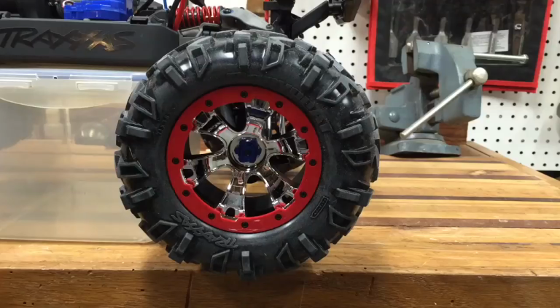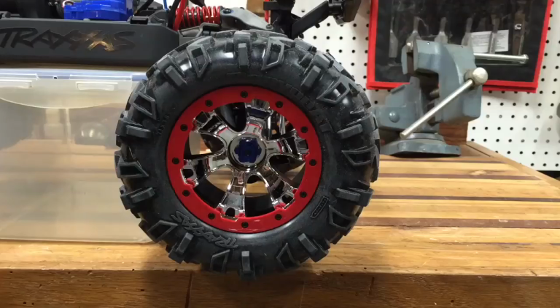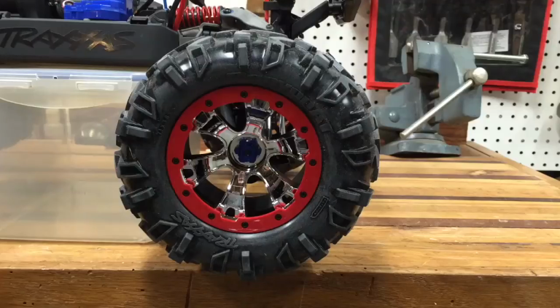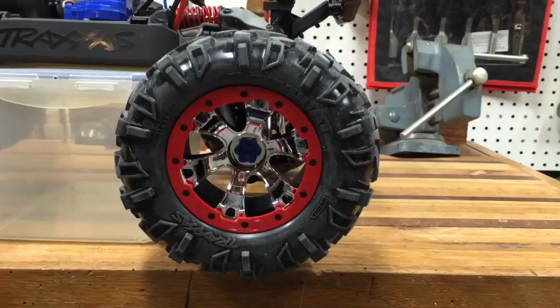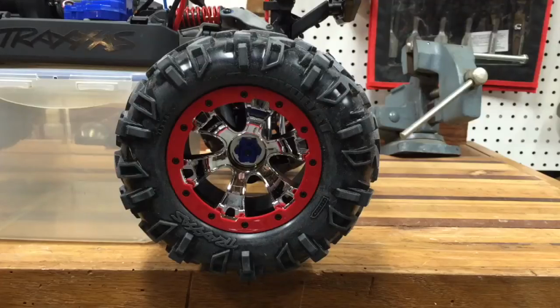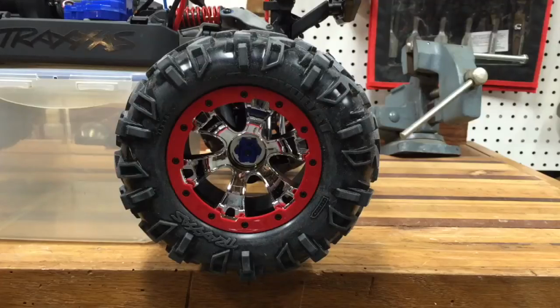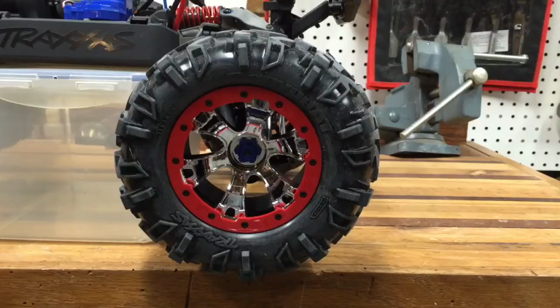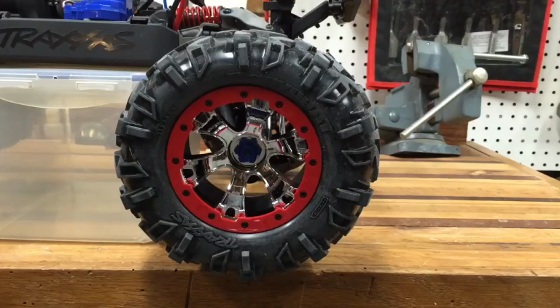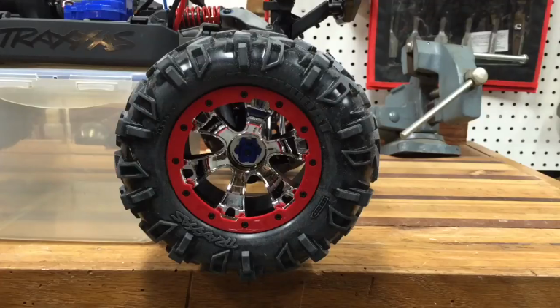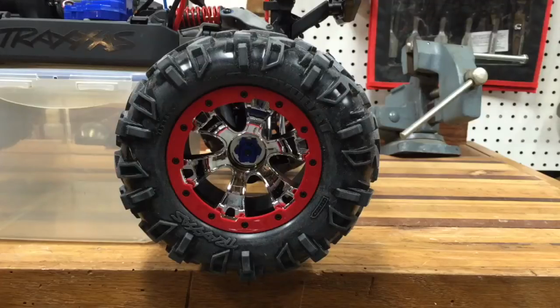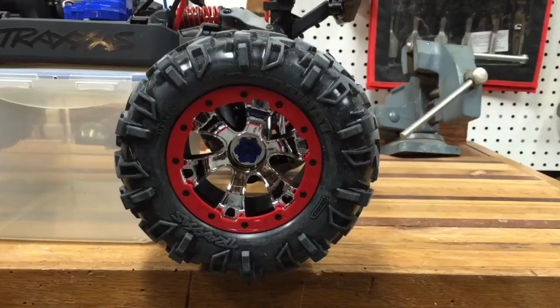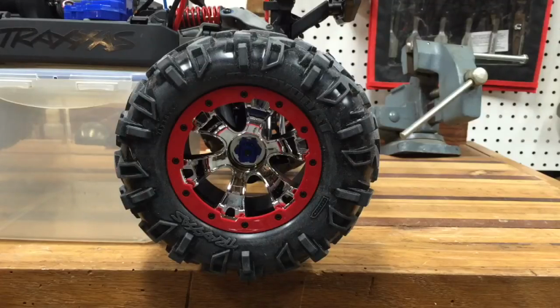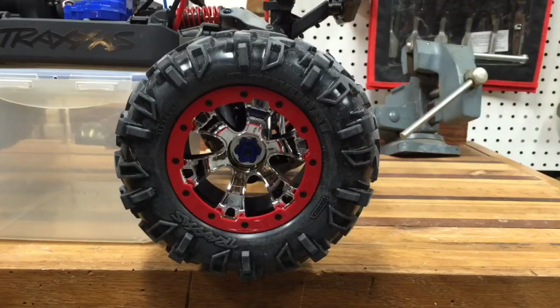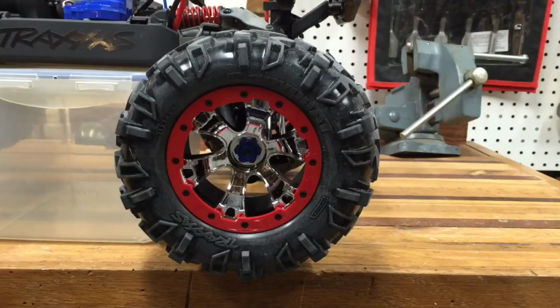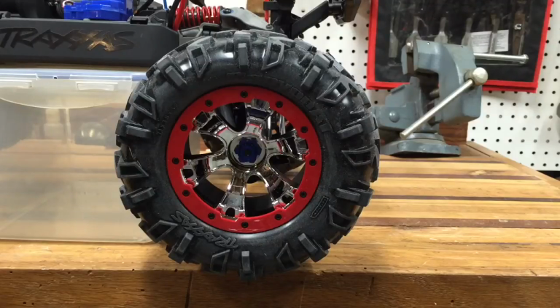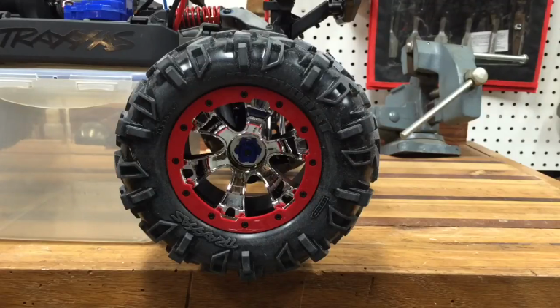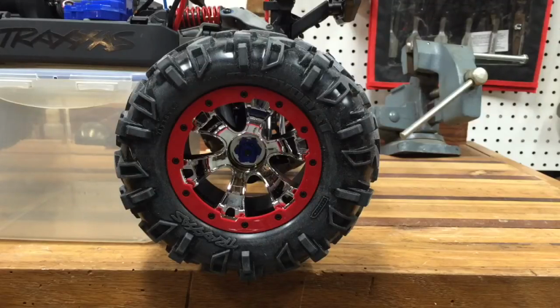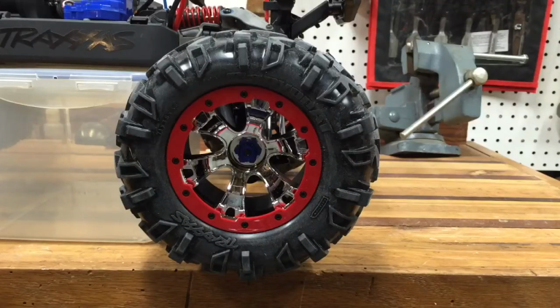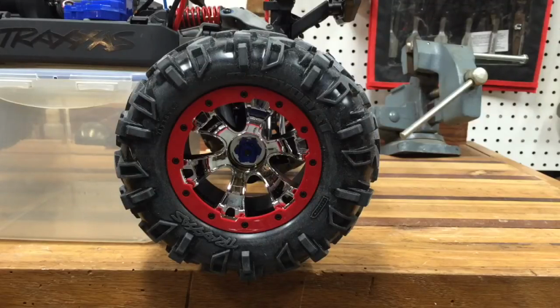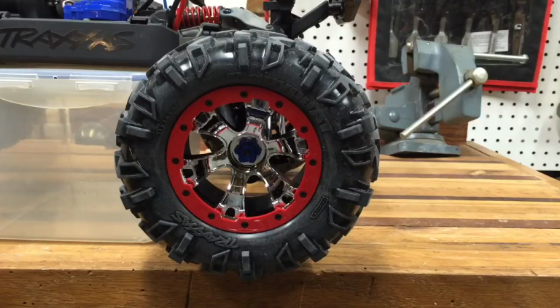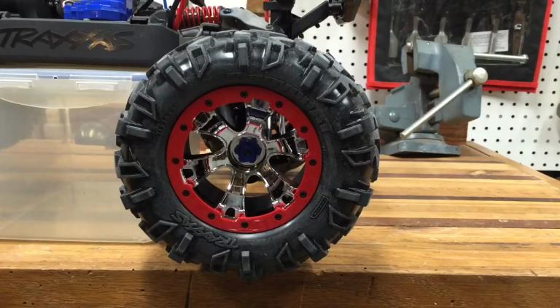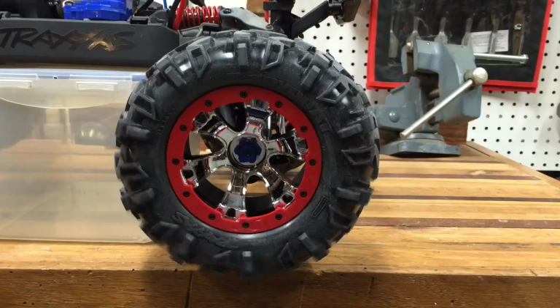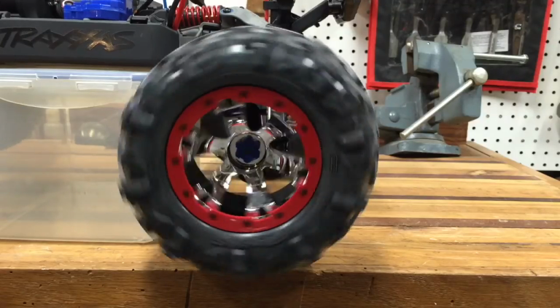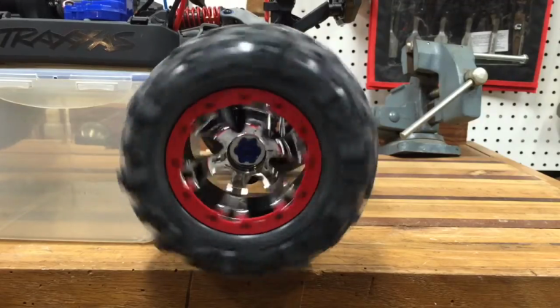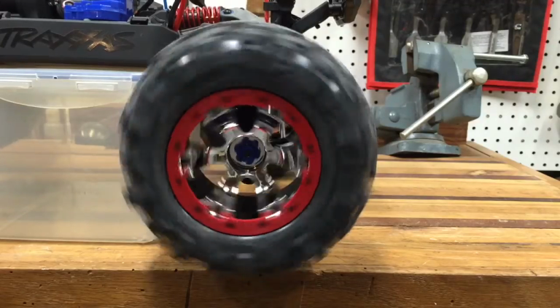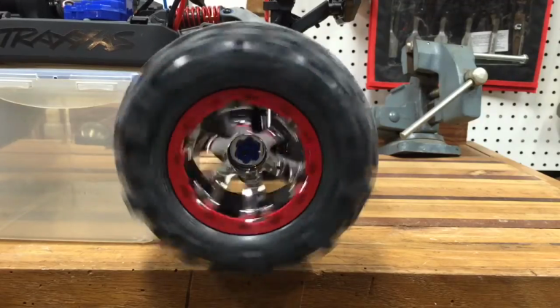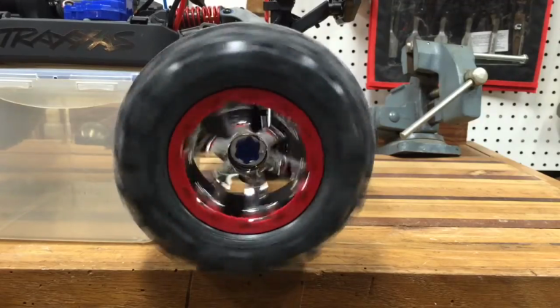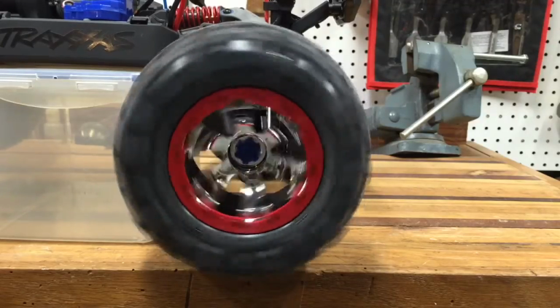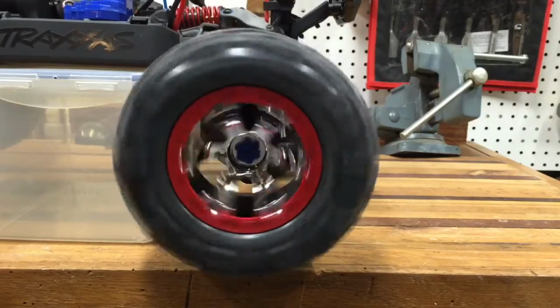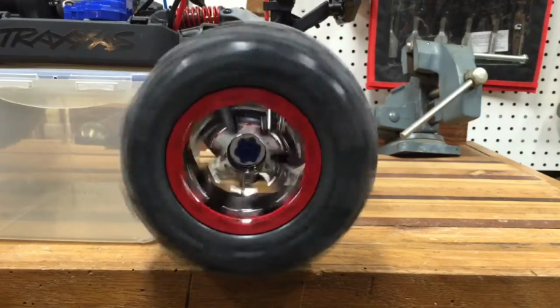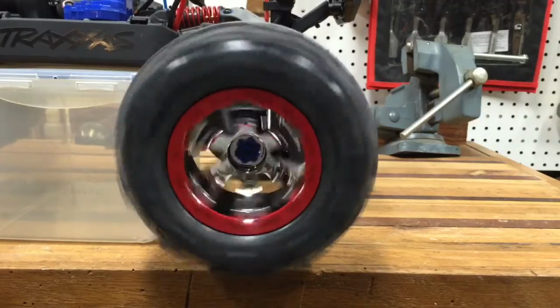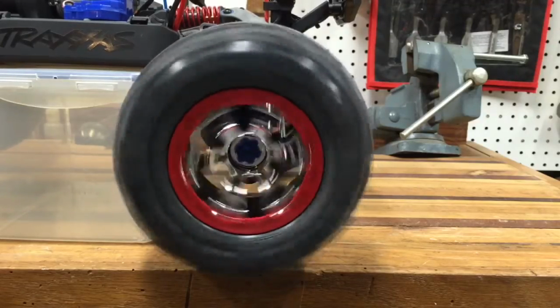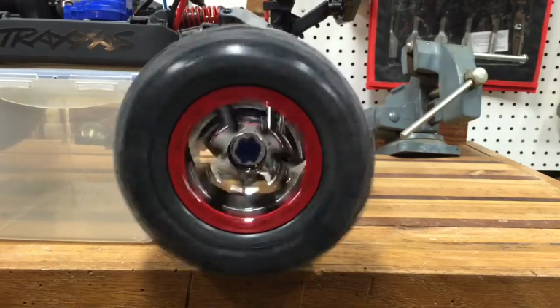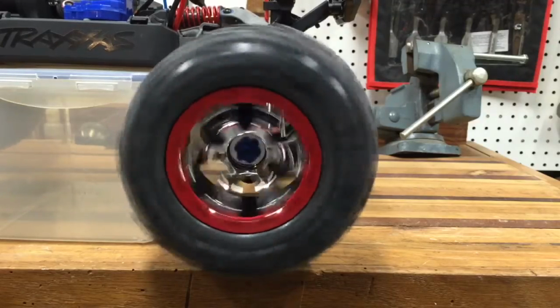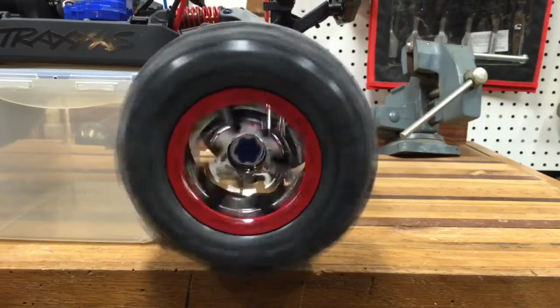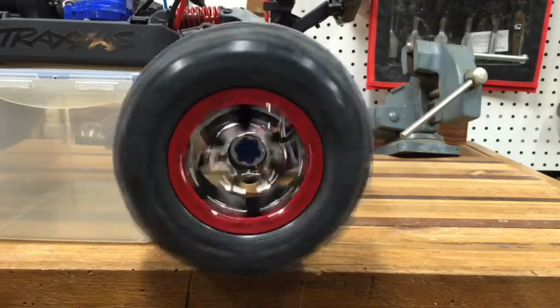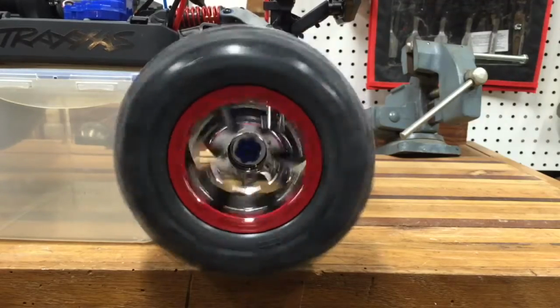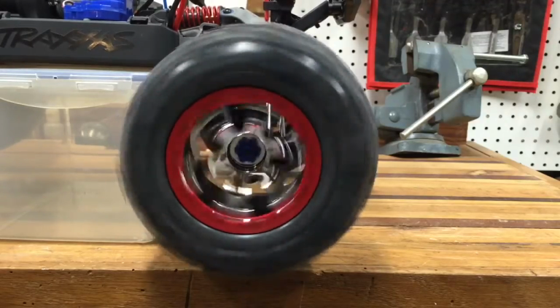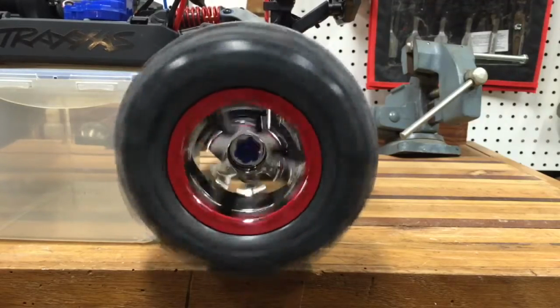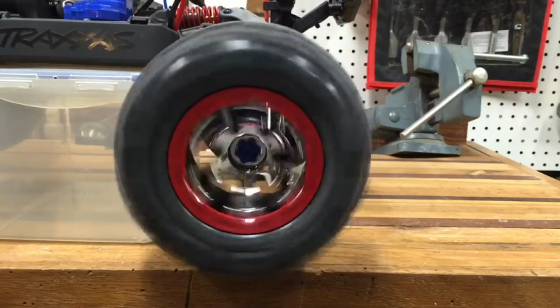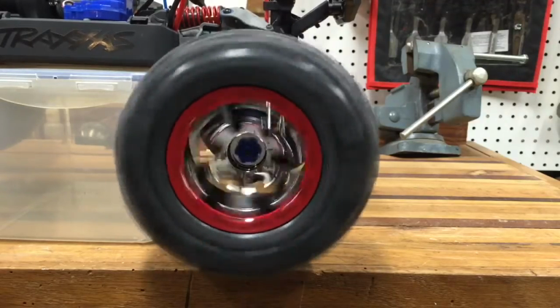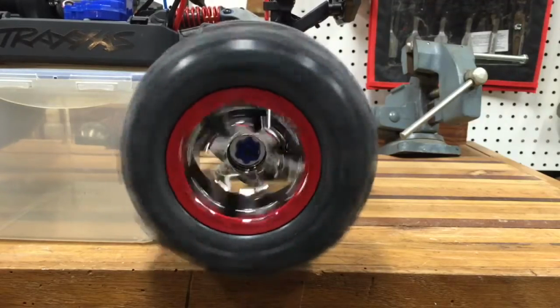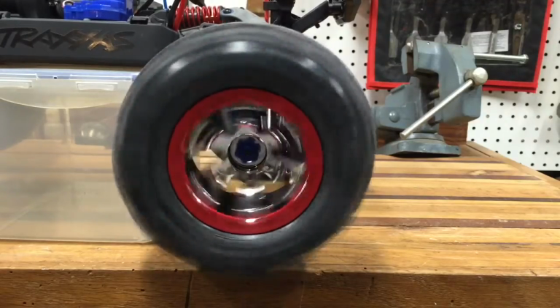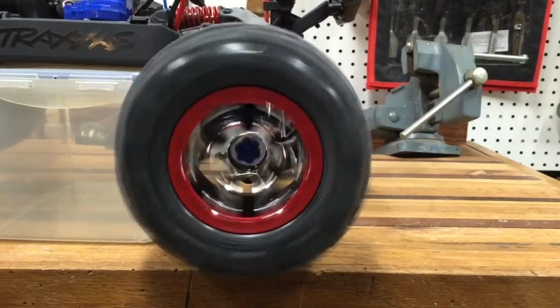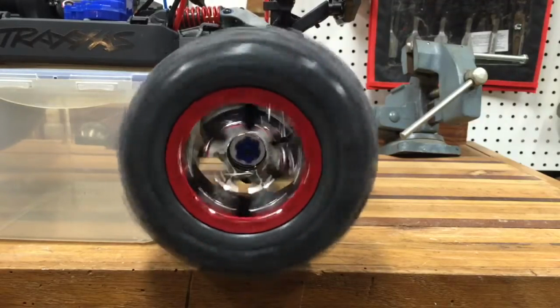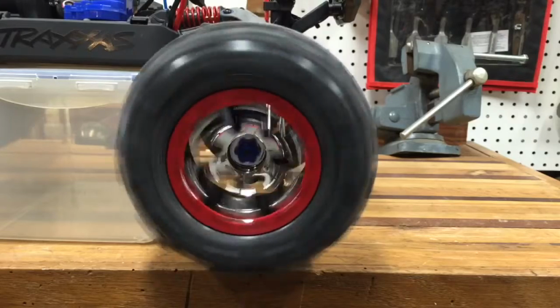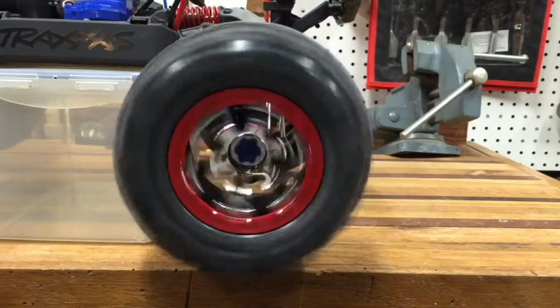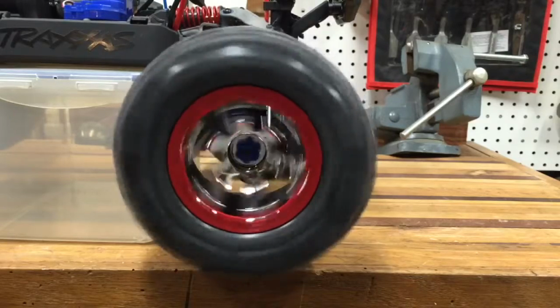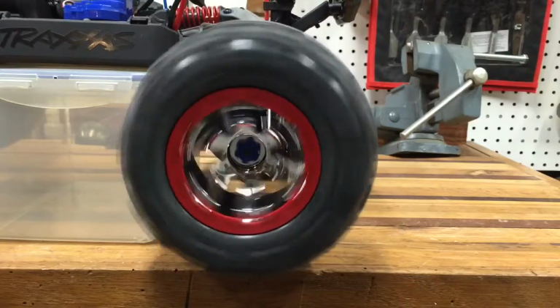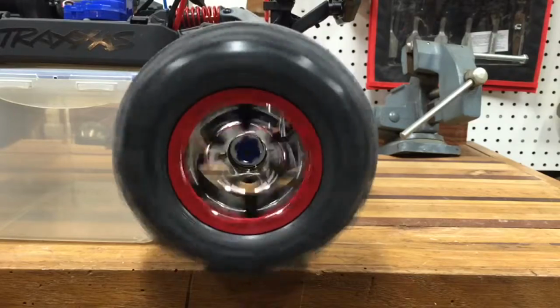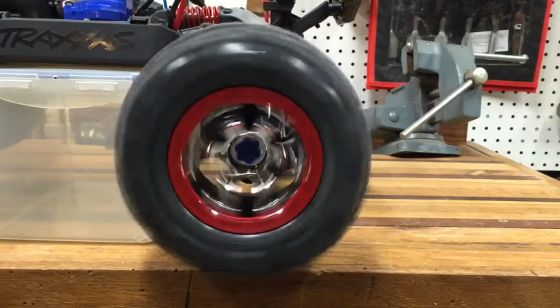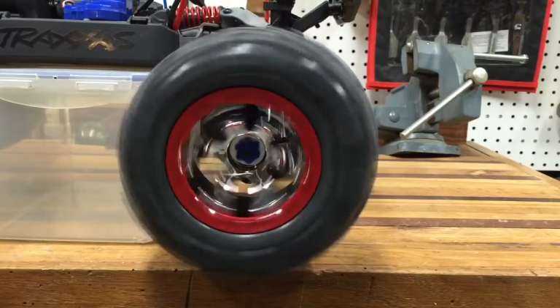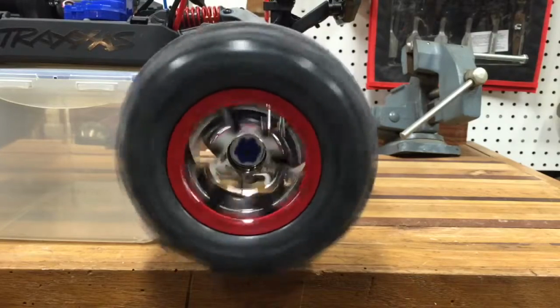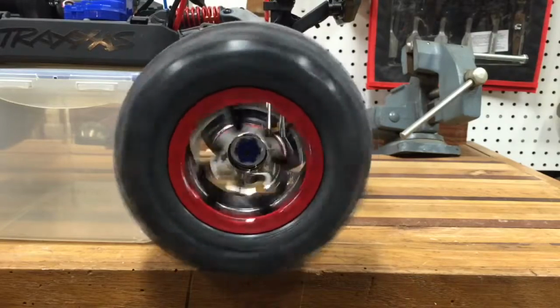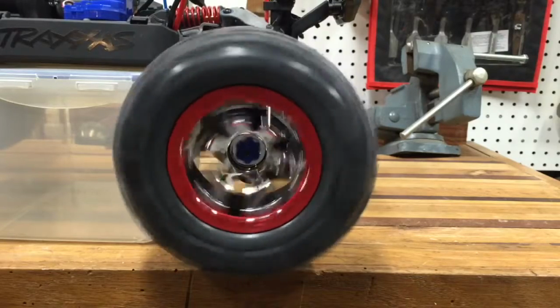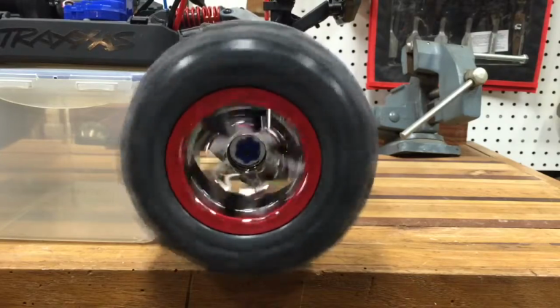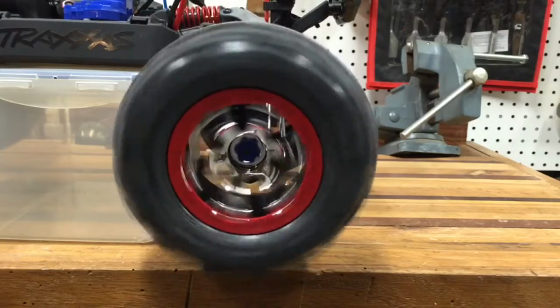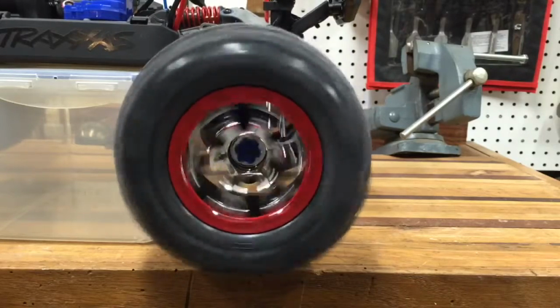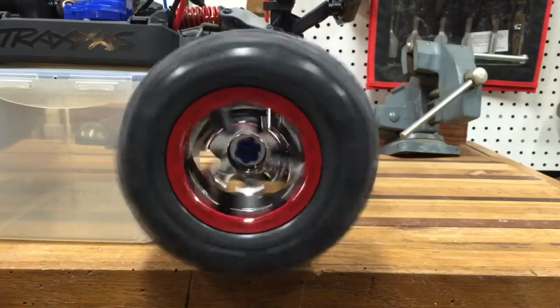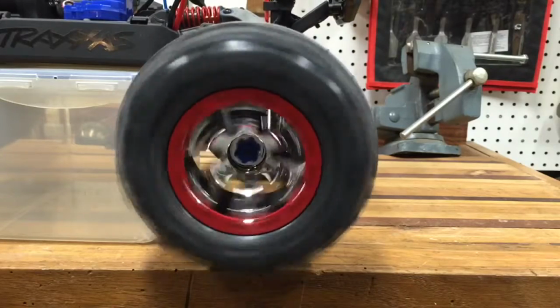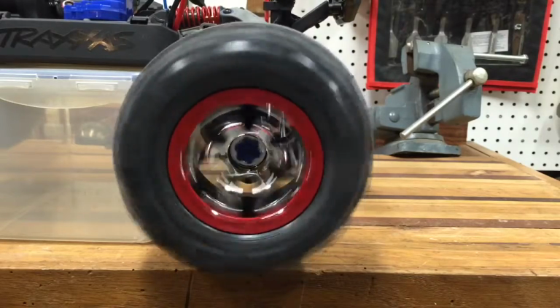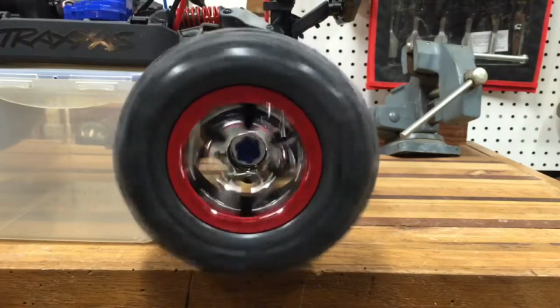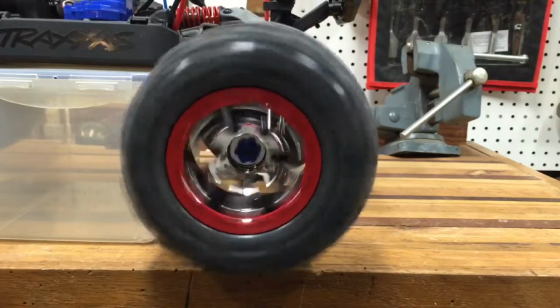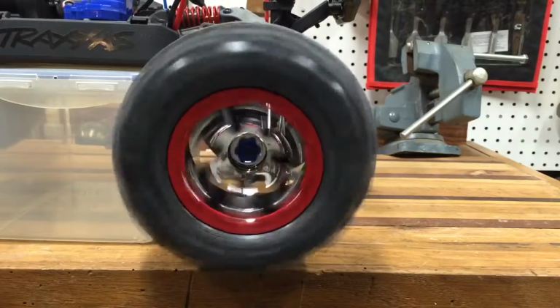And here's what a bad tire looks like. Oh yeah. Can you see how out of round that baby is?